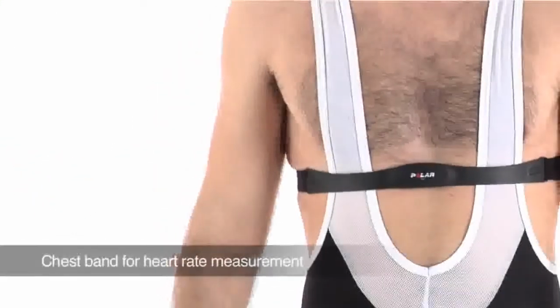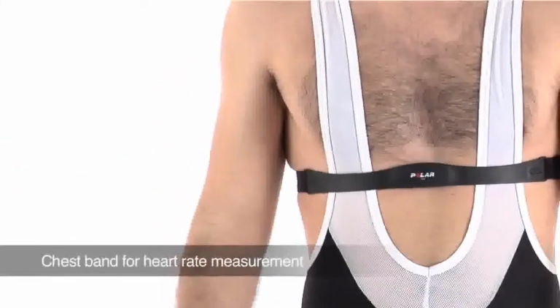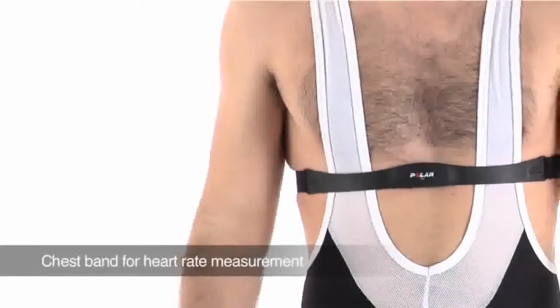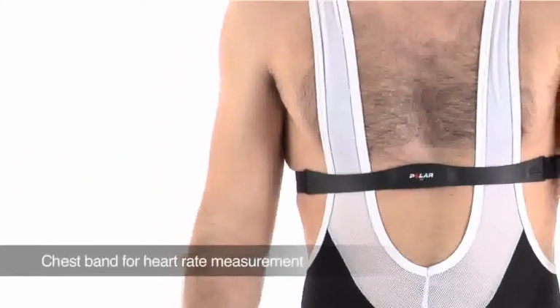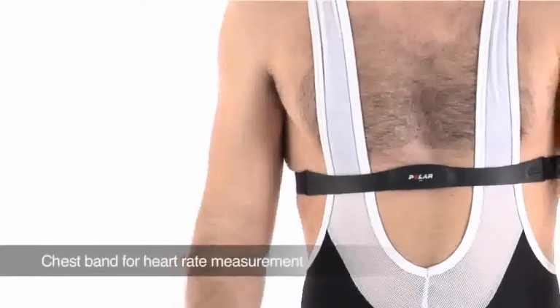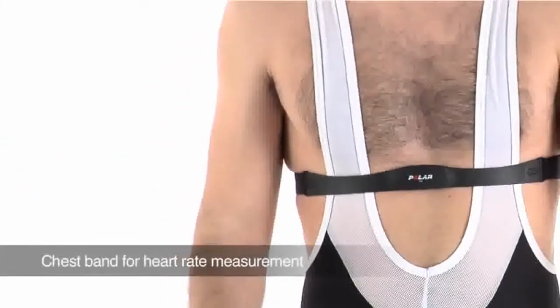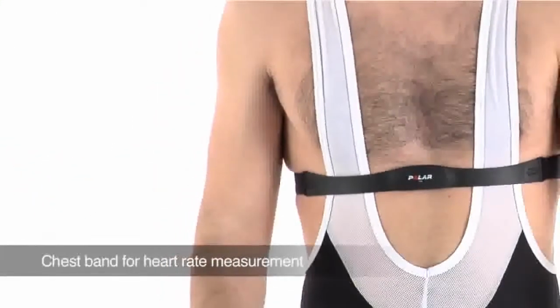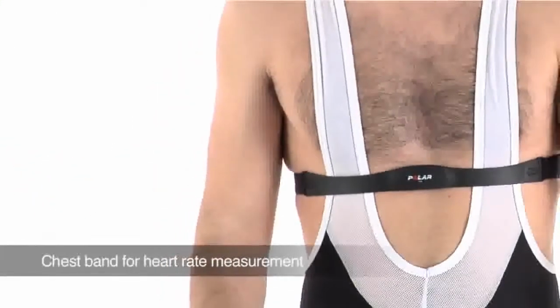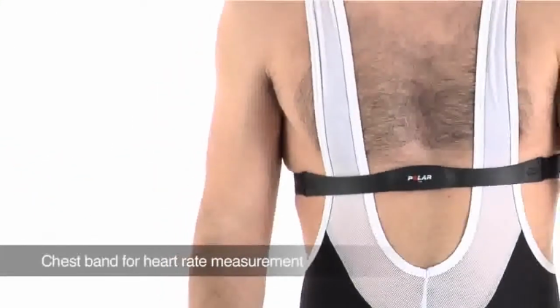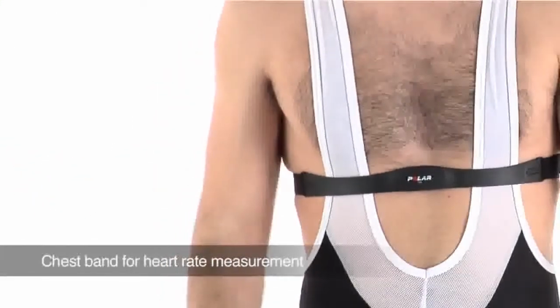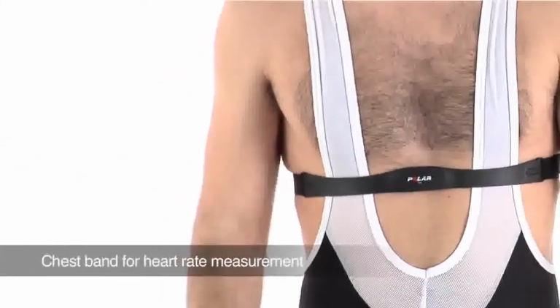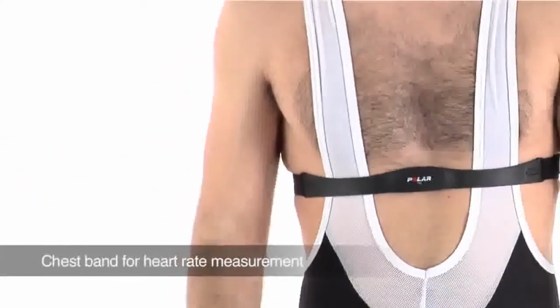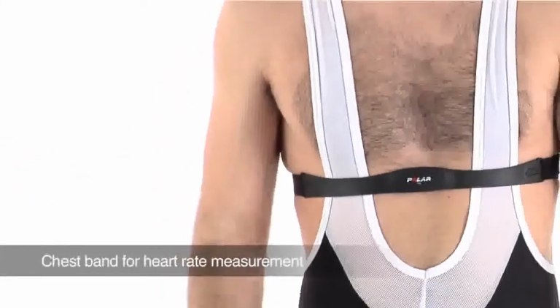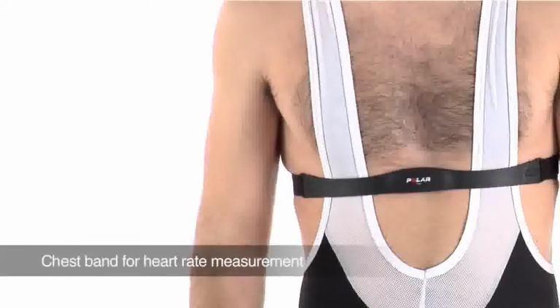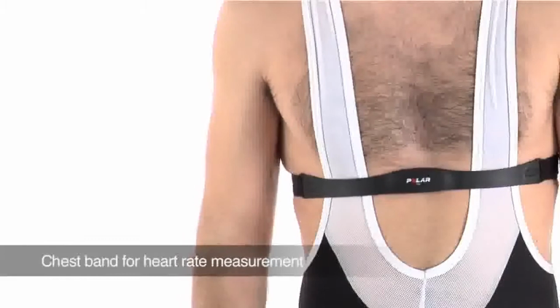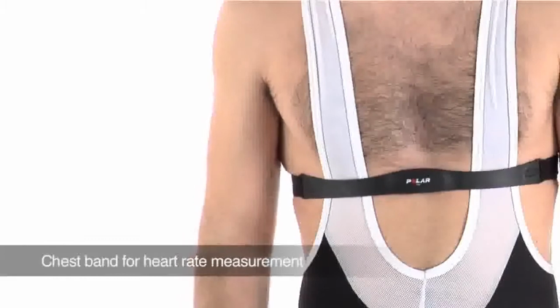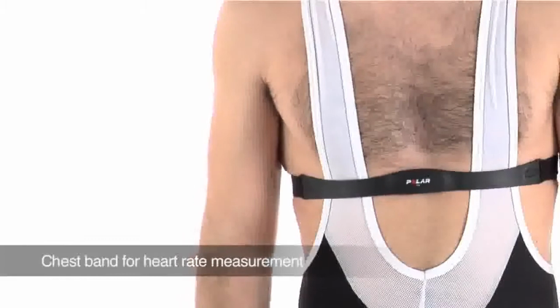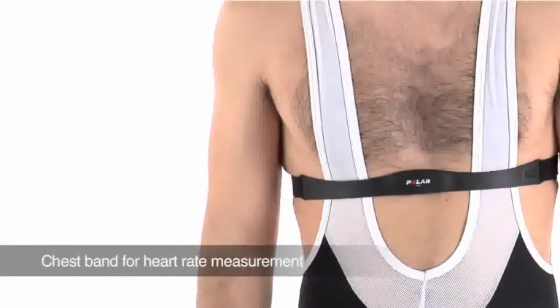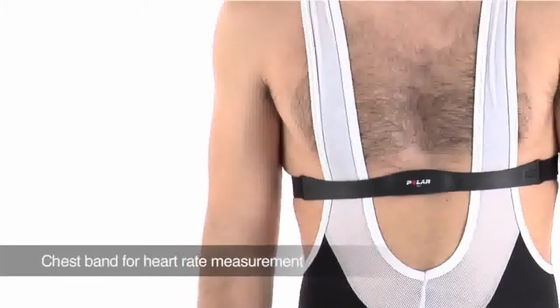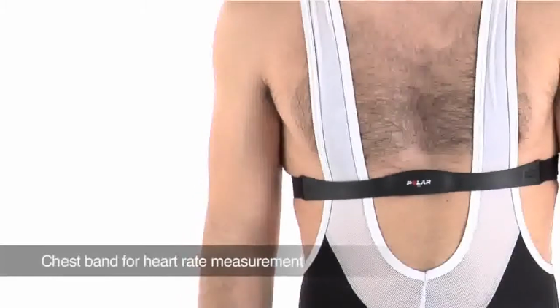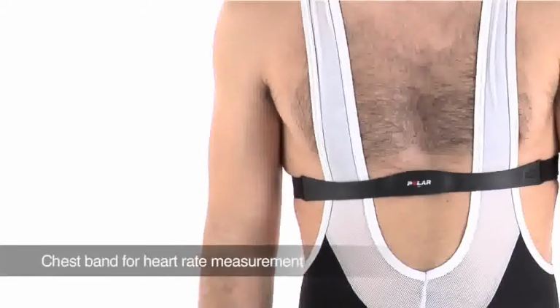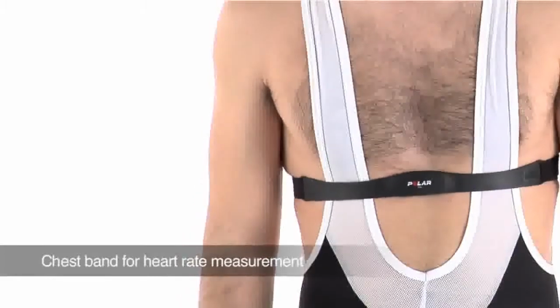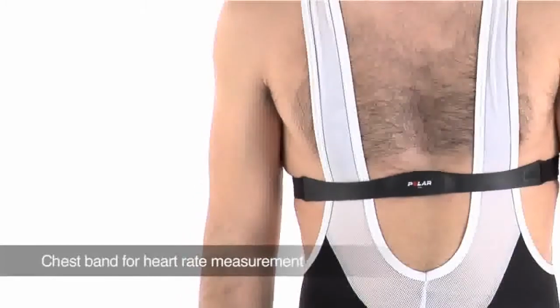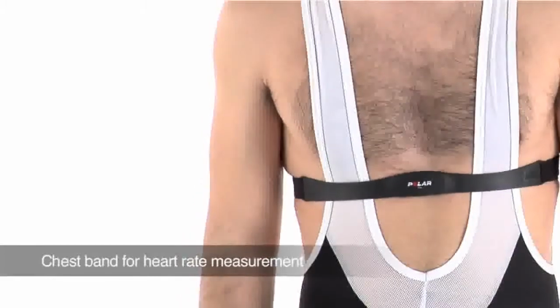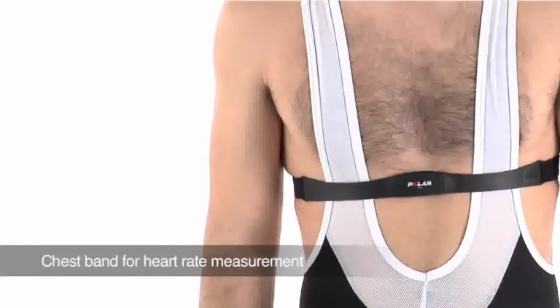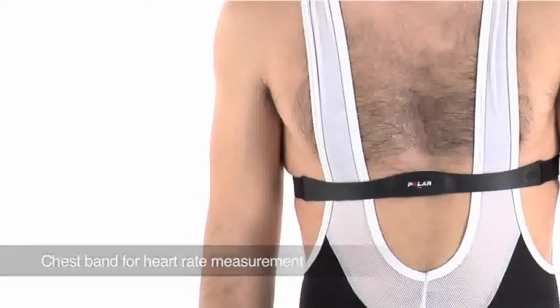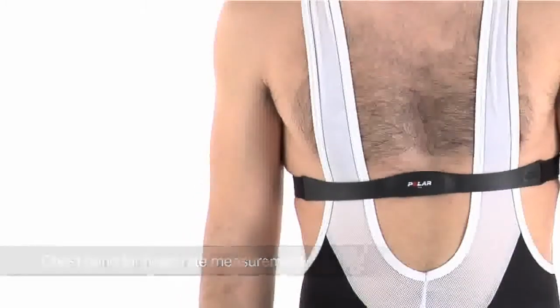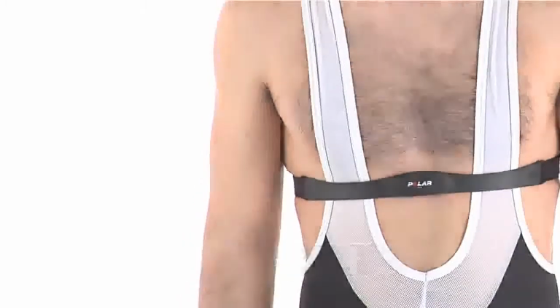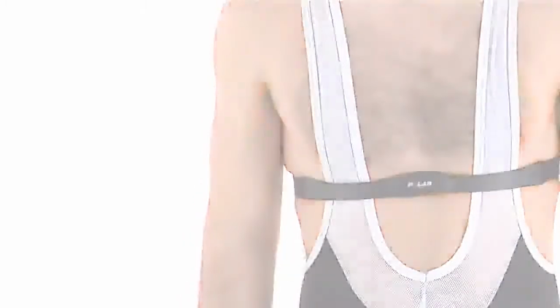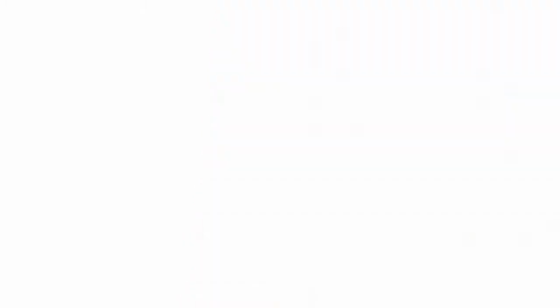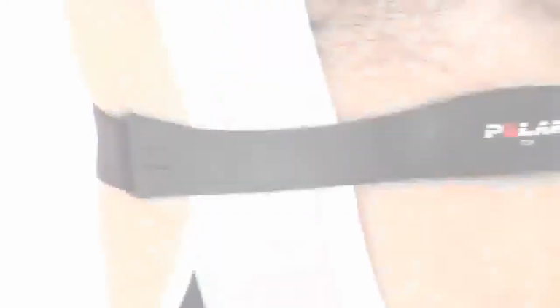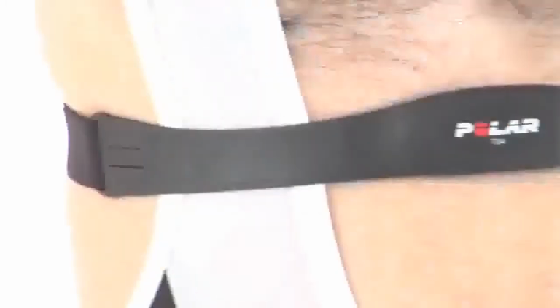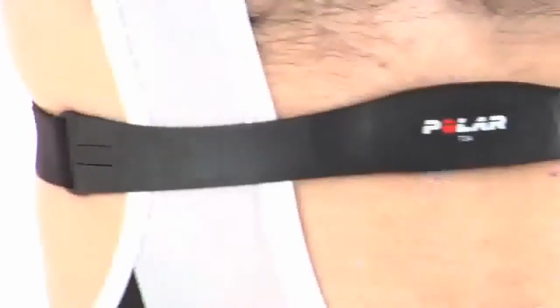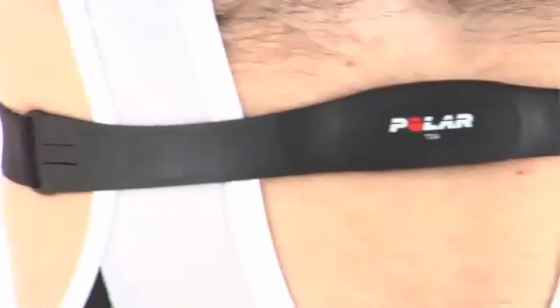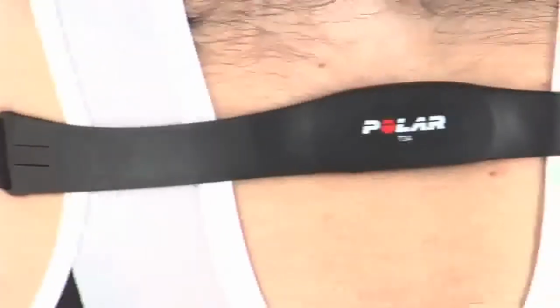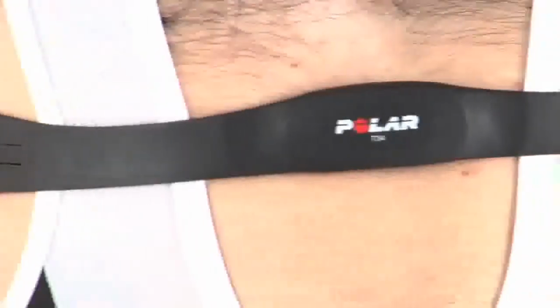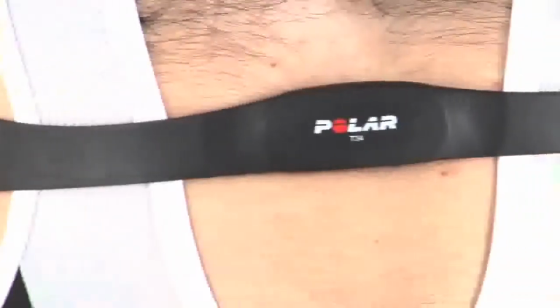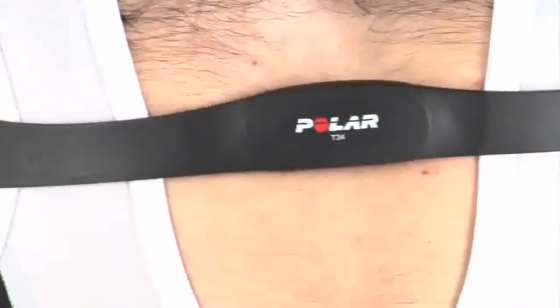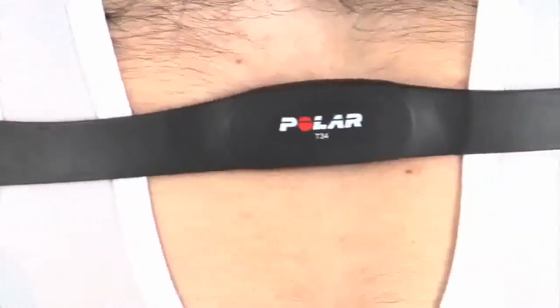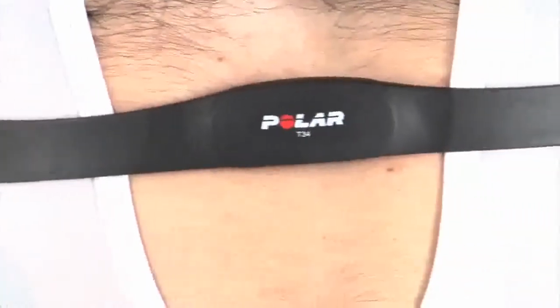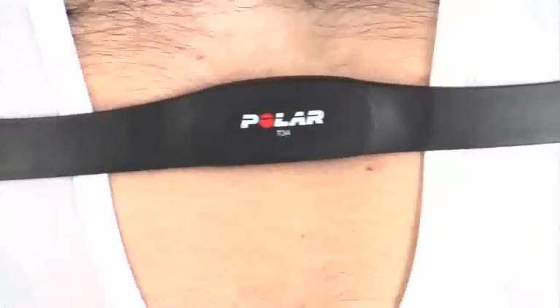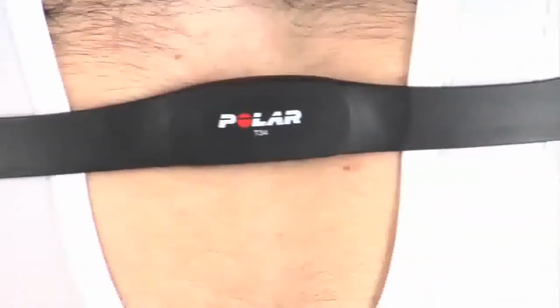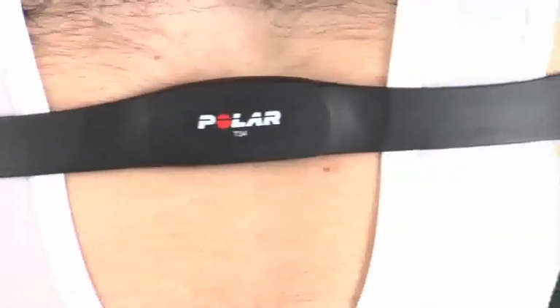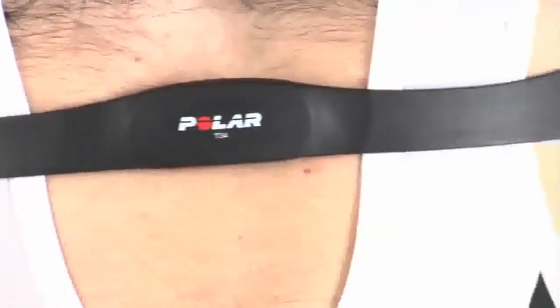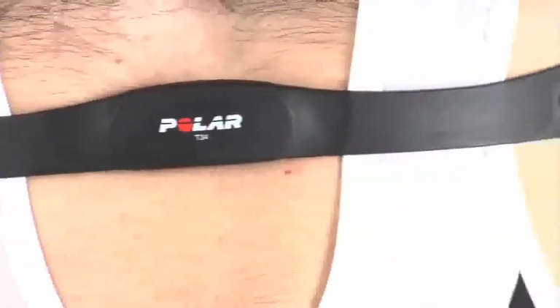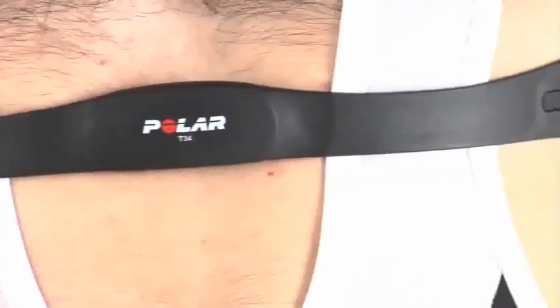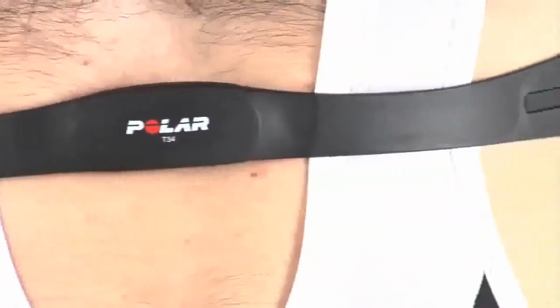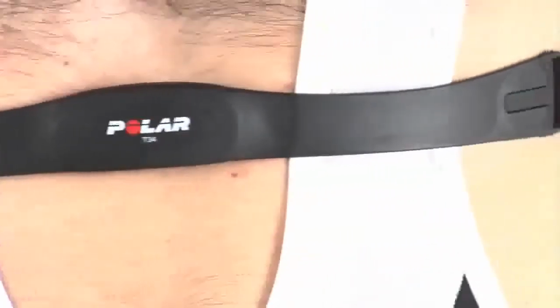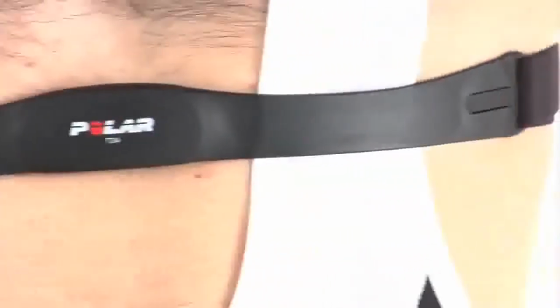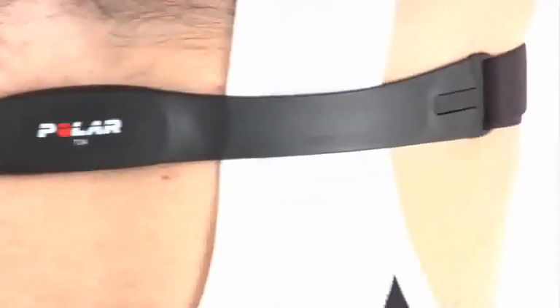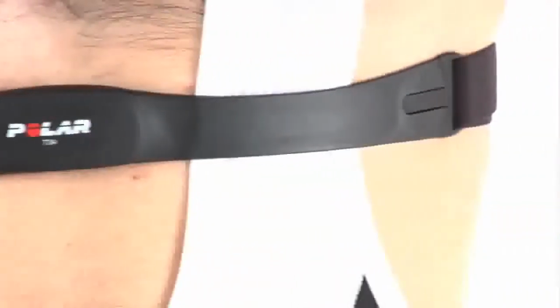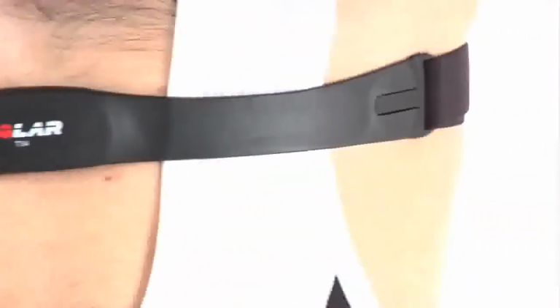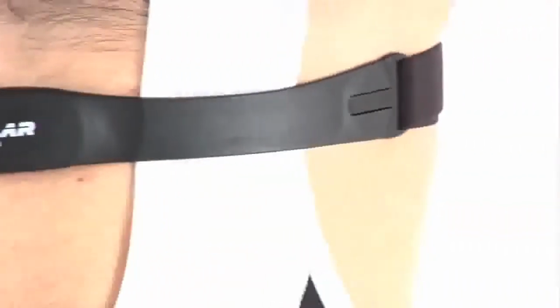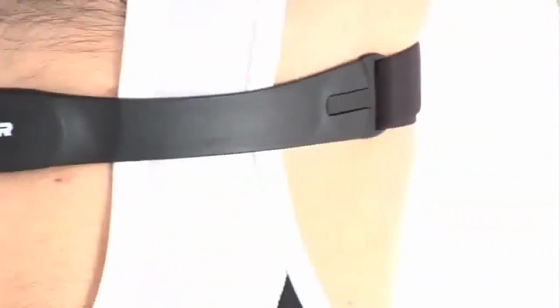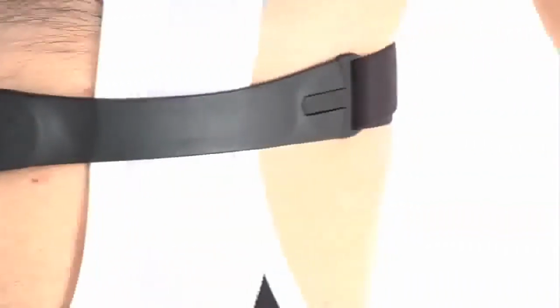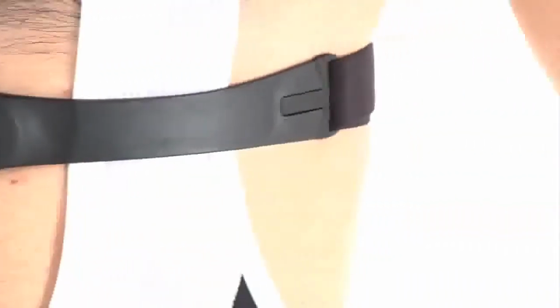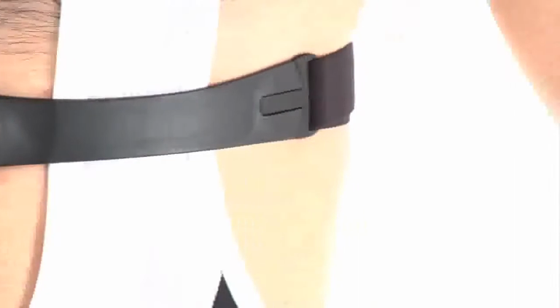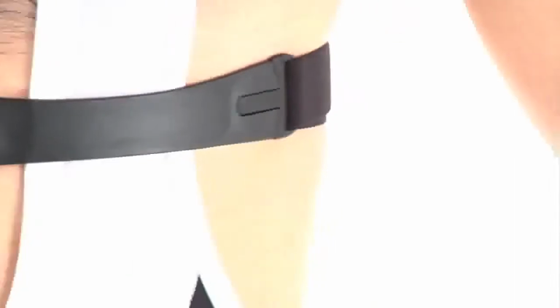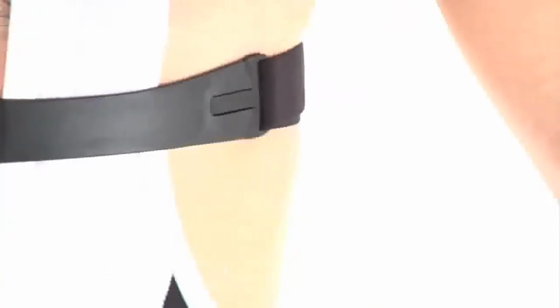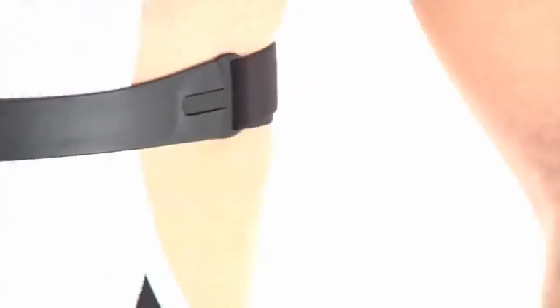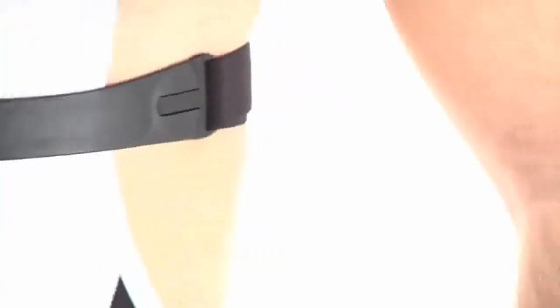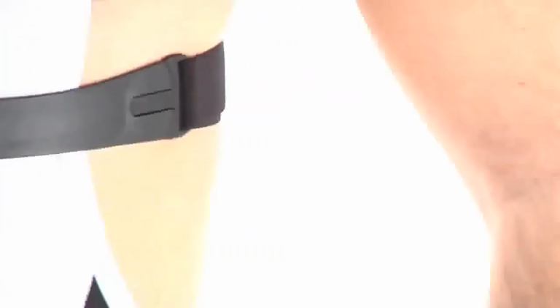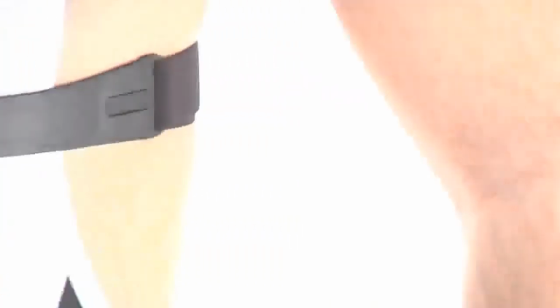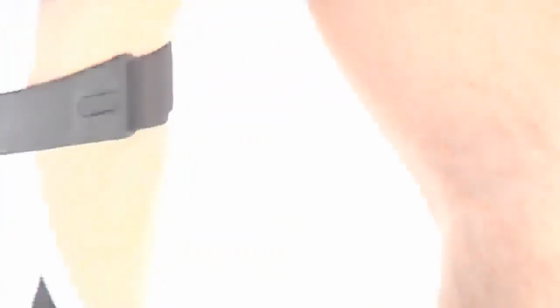Chest band for heart rate measurement. The chest band provides a more reliable heart rate measurement.